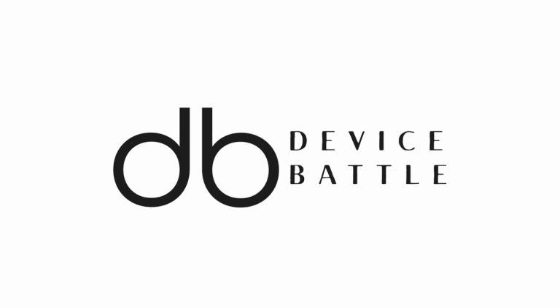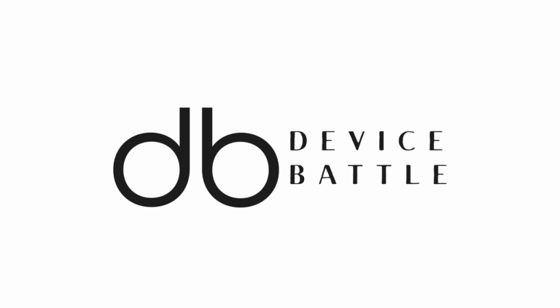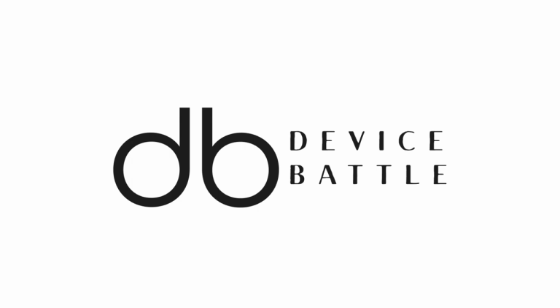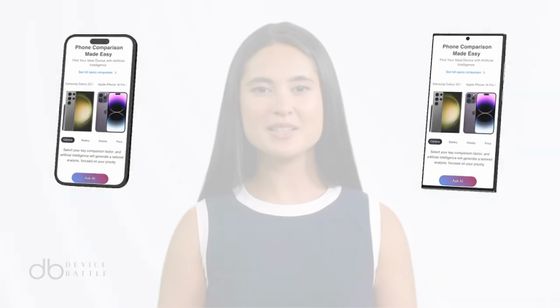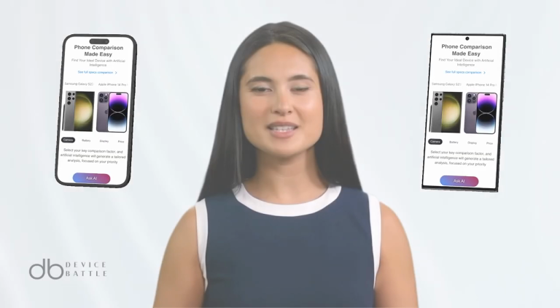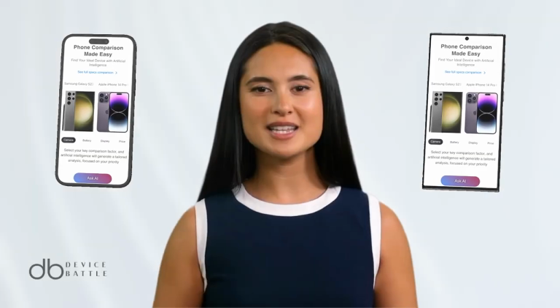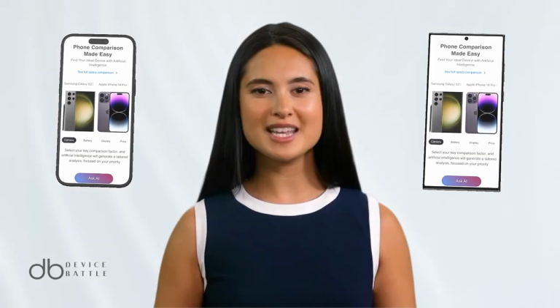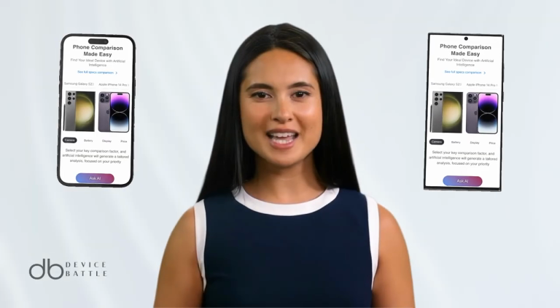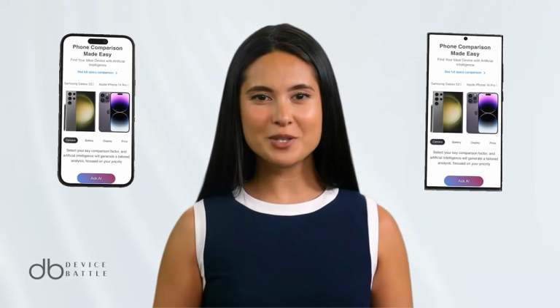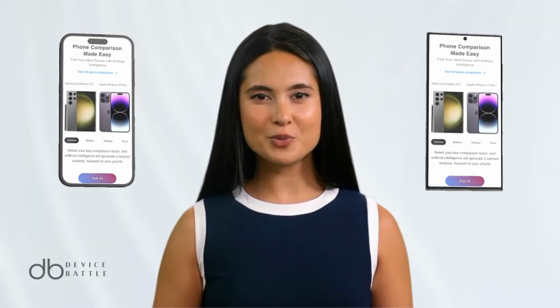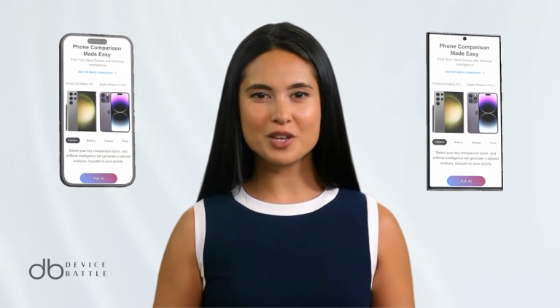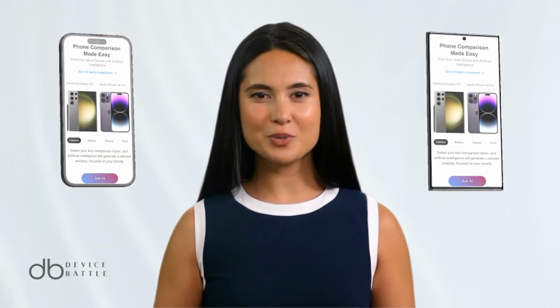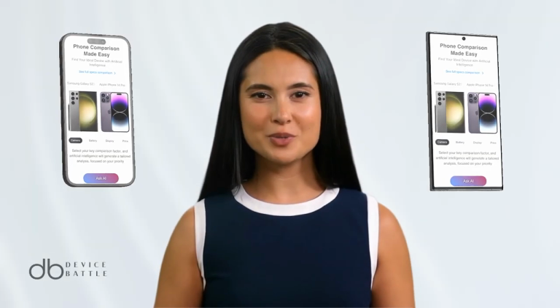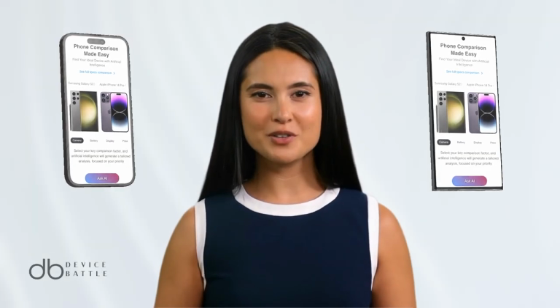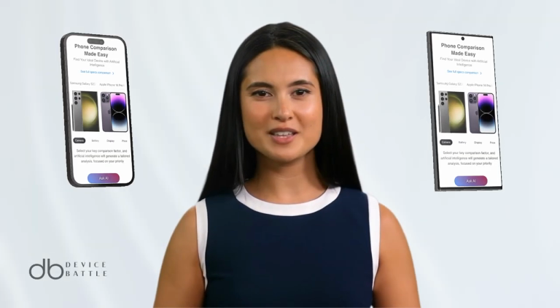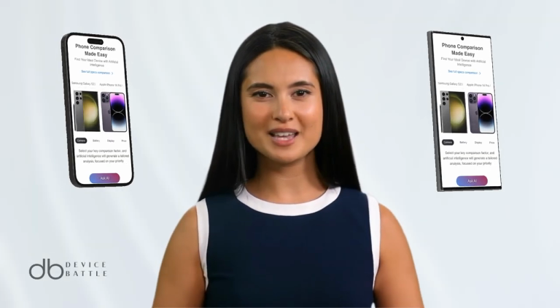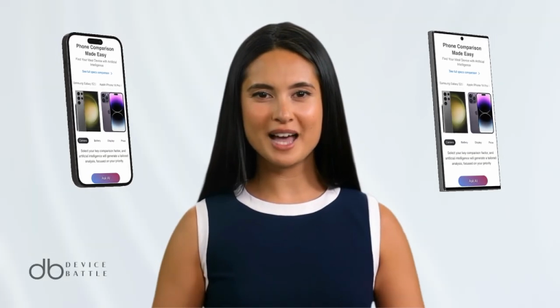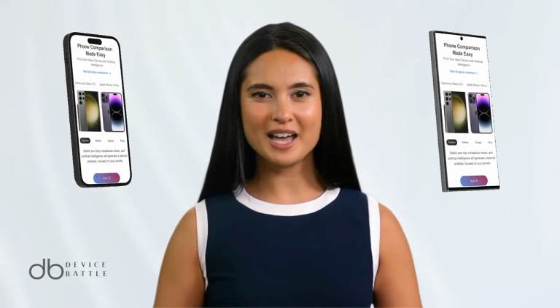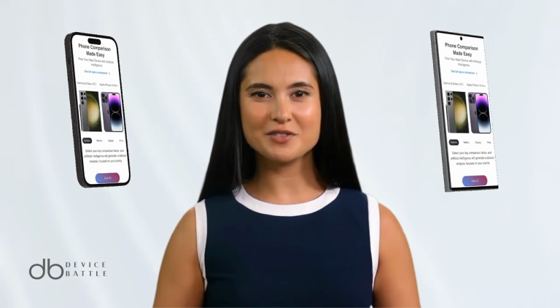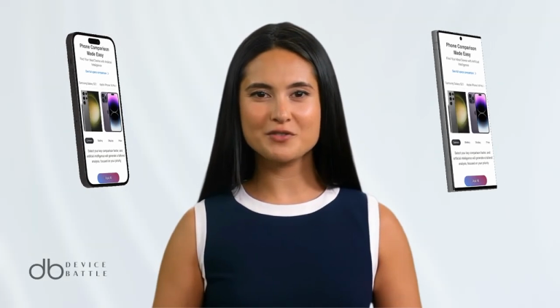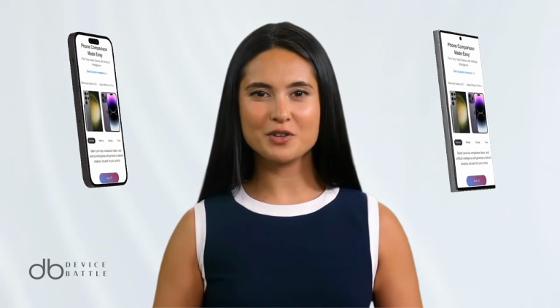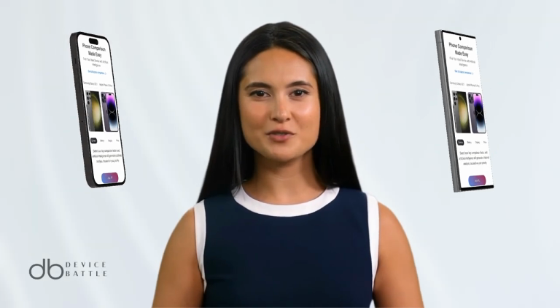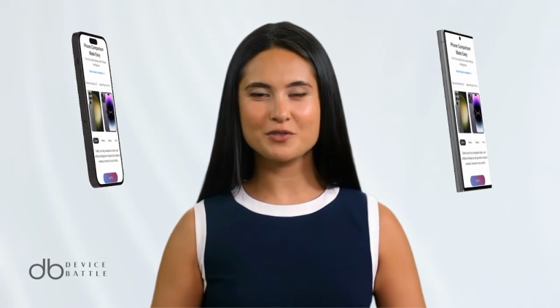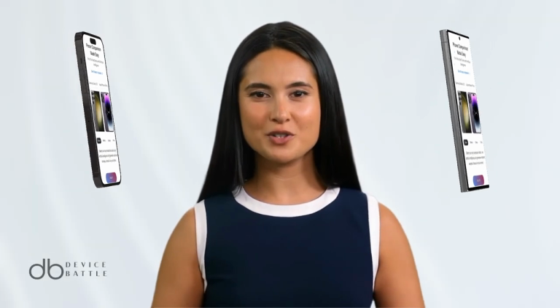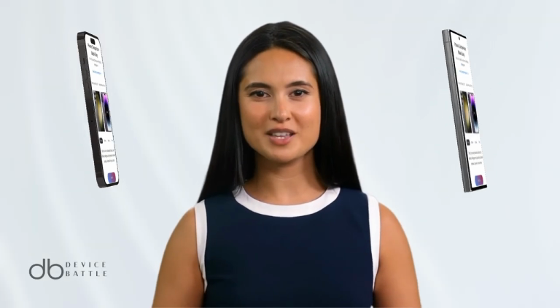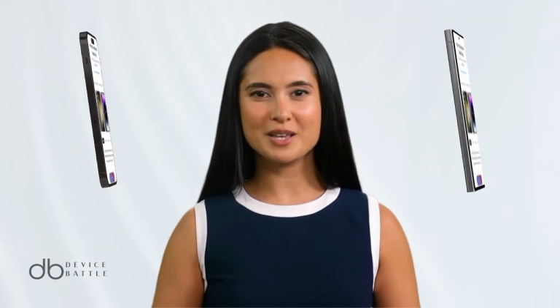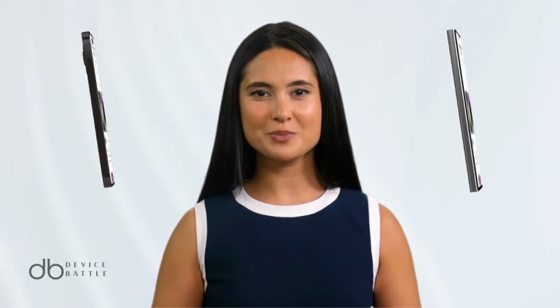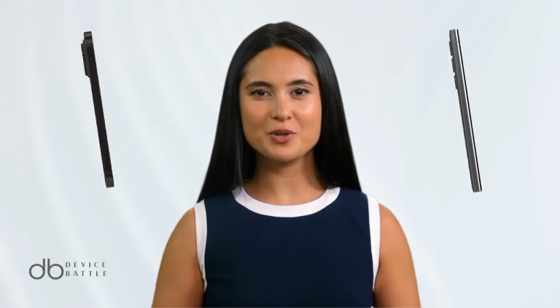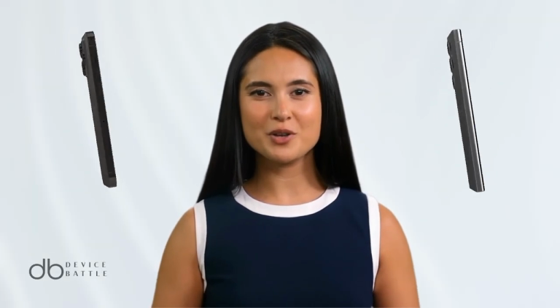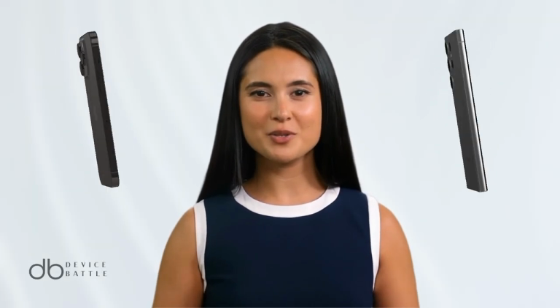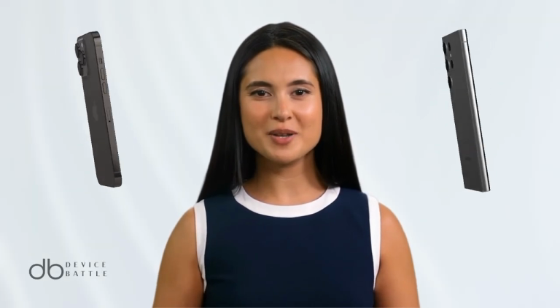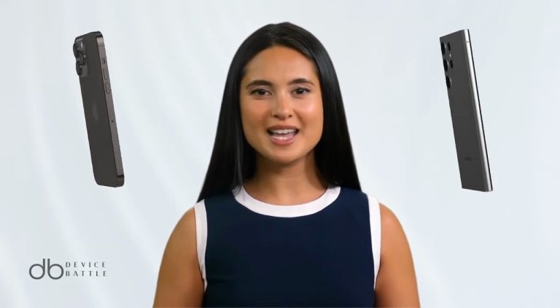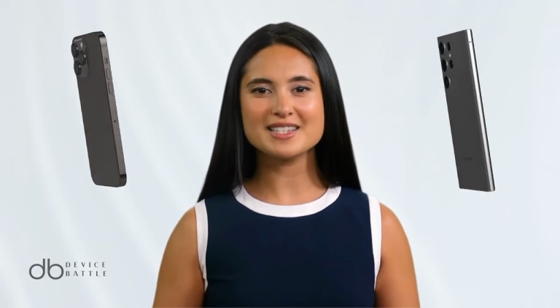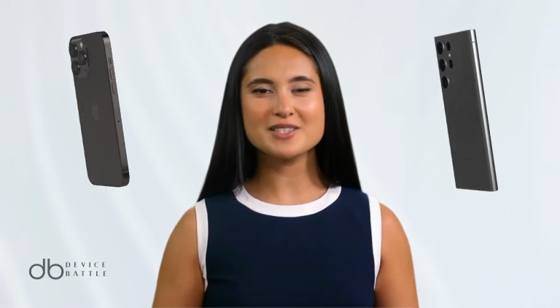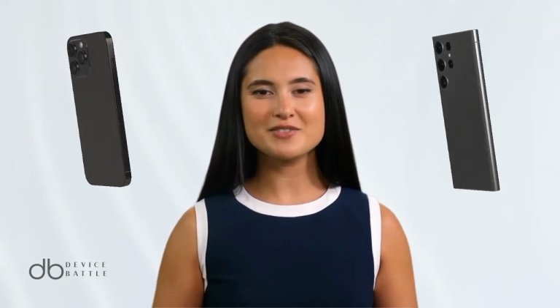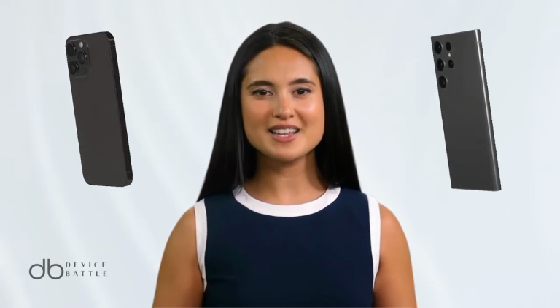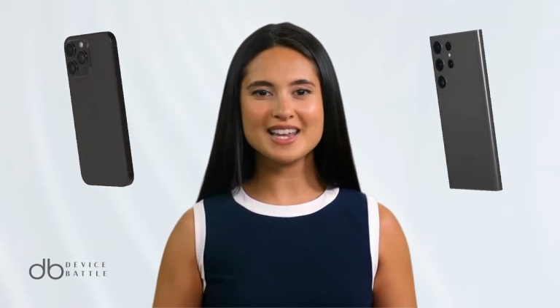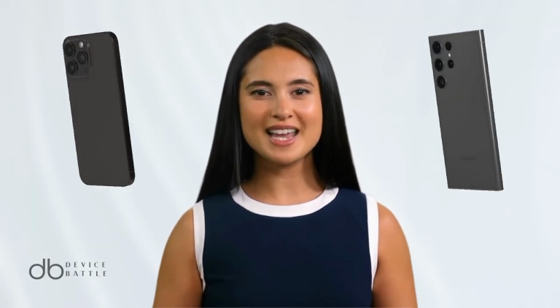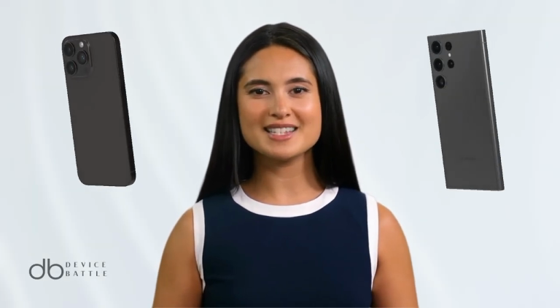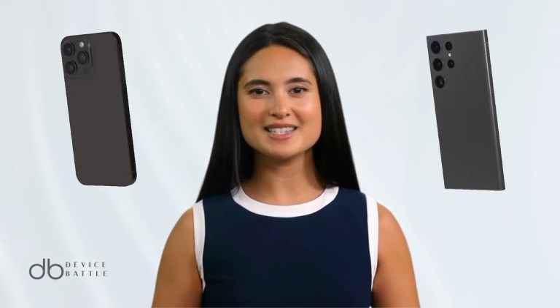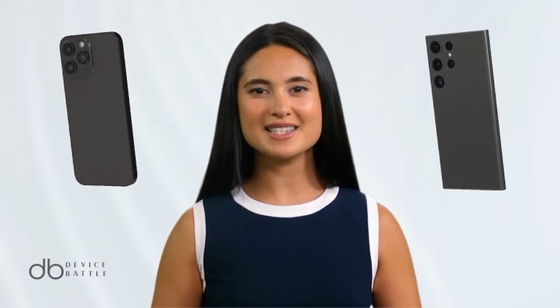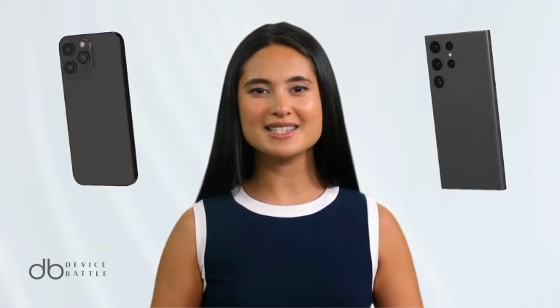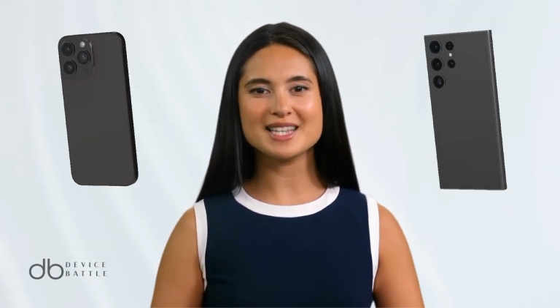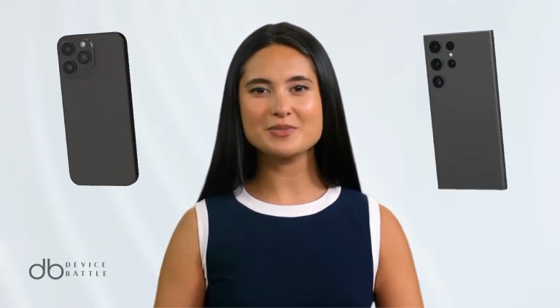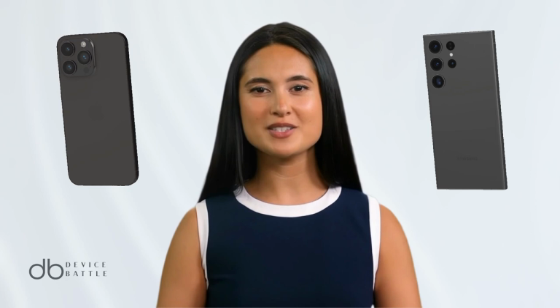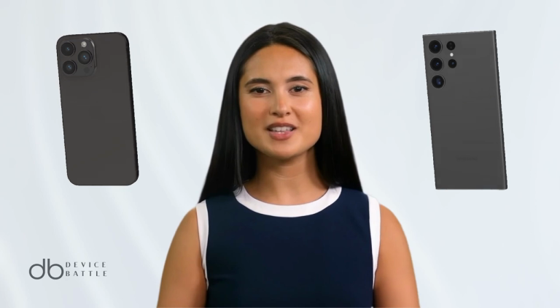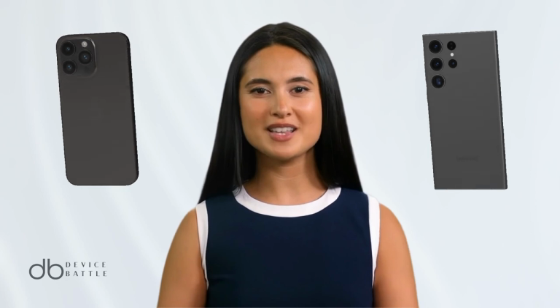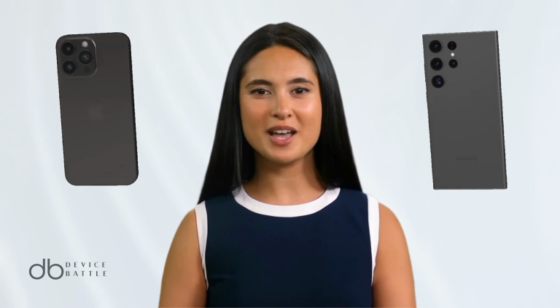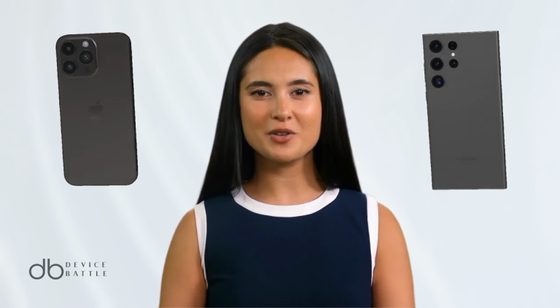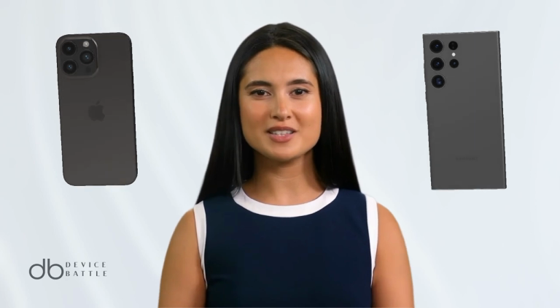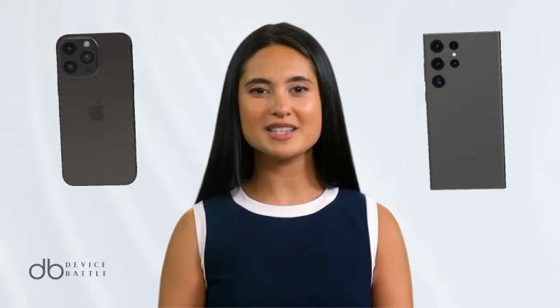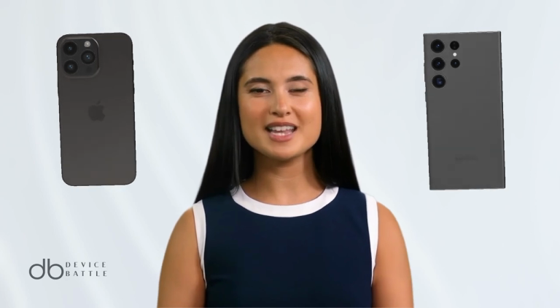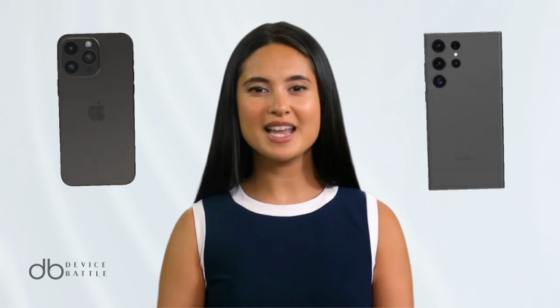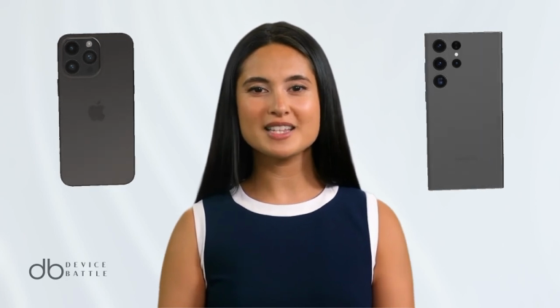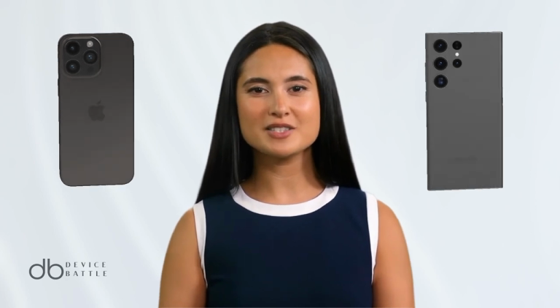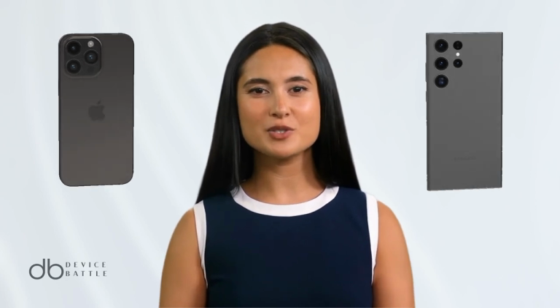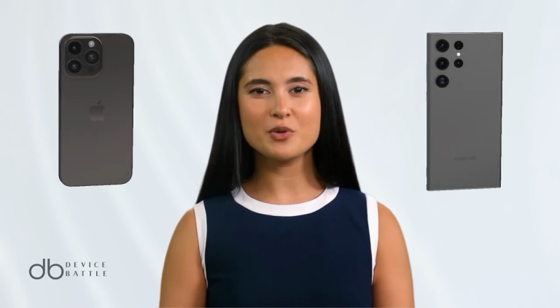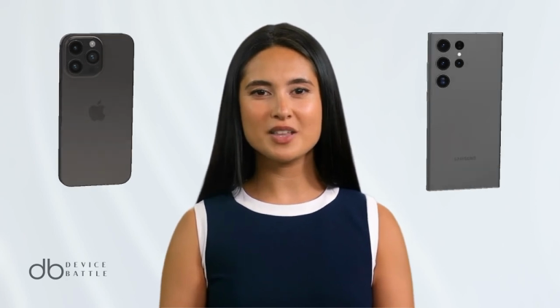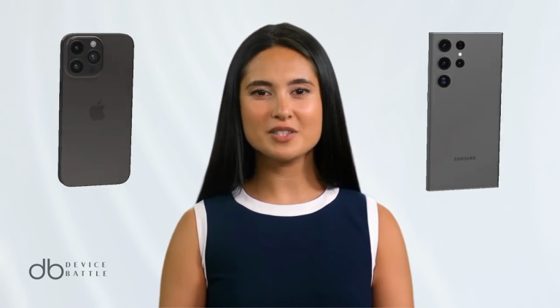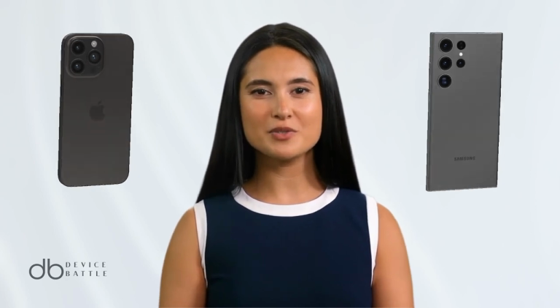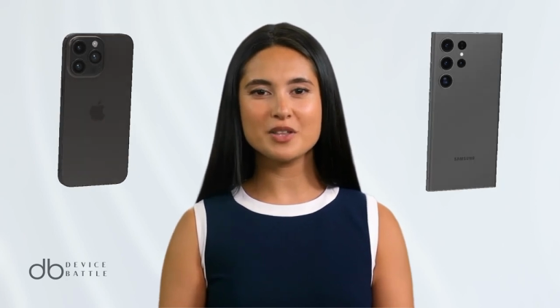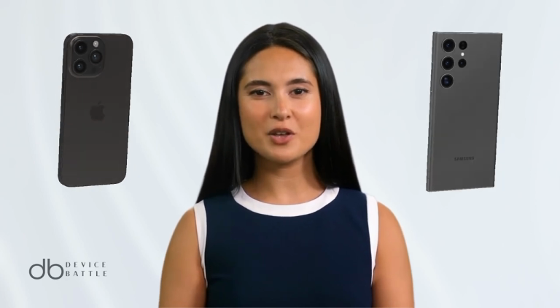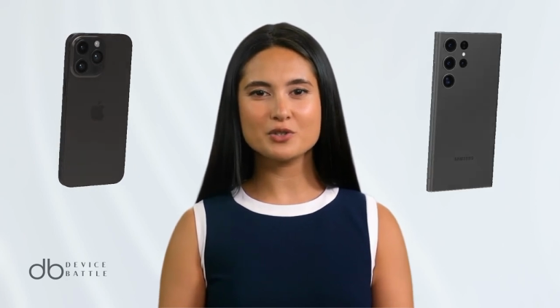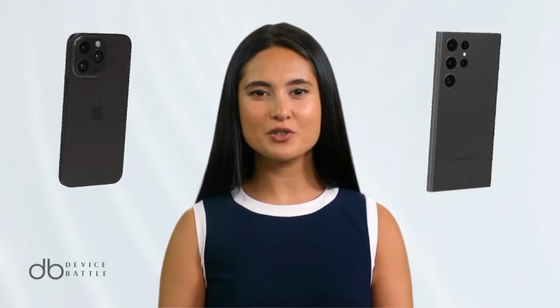Today, we're comparing the iPhone 14 Pro Max vs the Samsung Galaxy S23 Ultra.